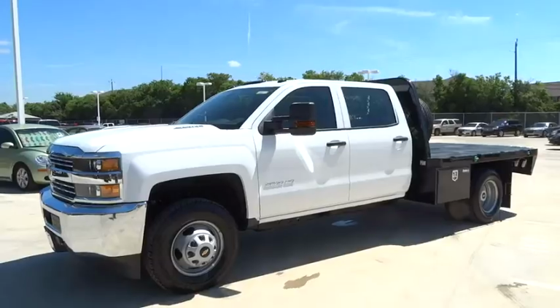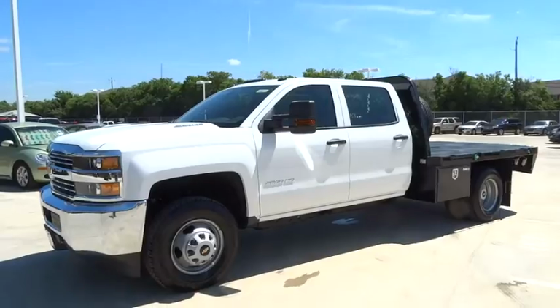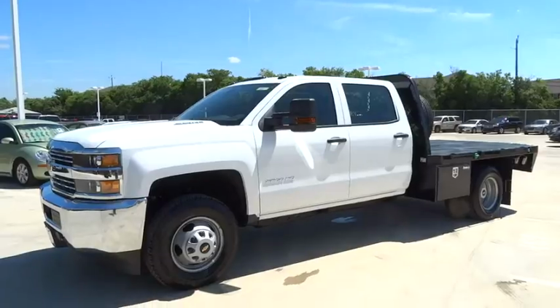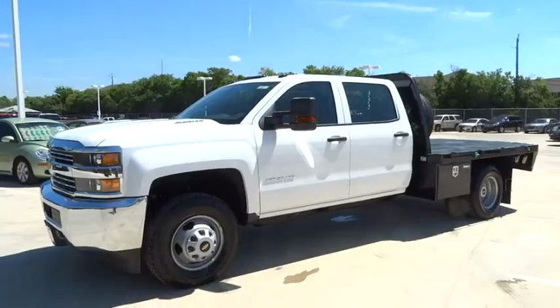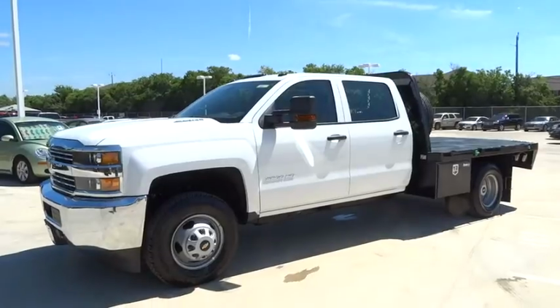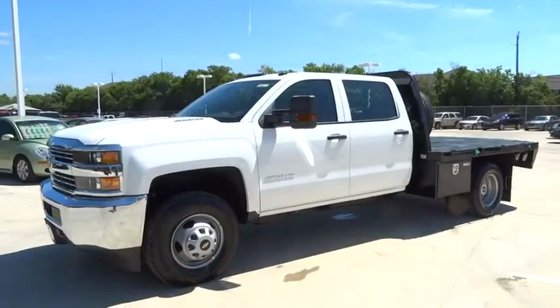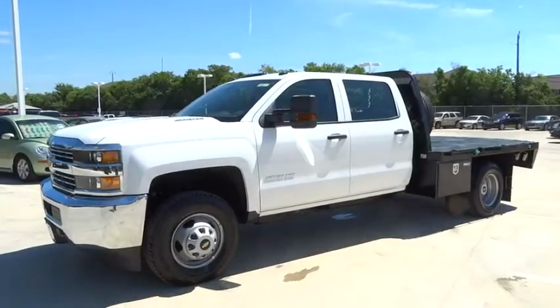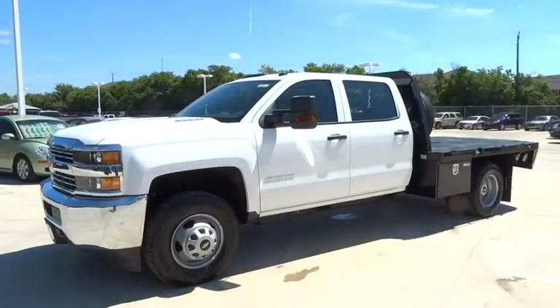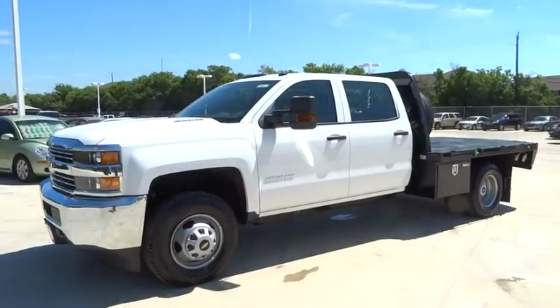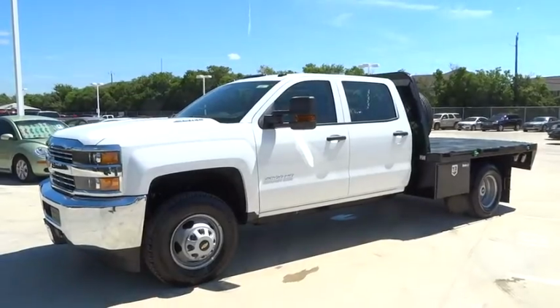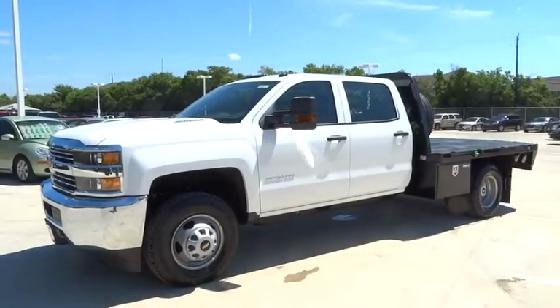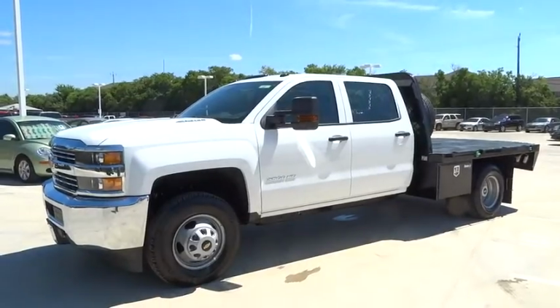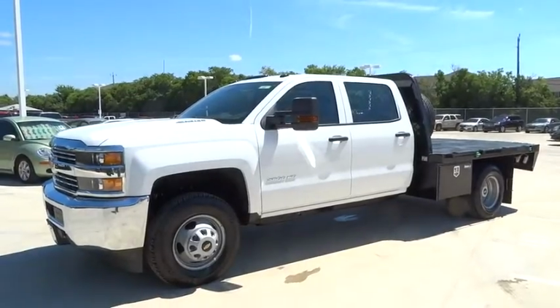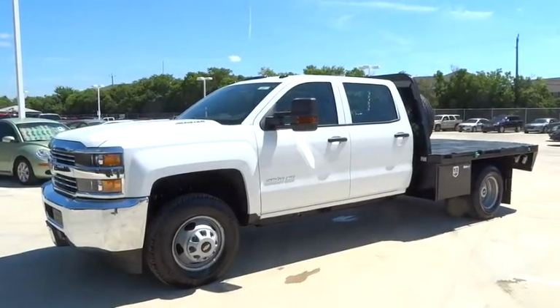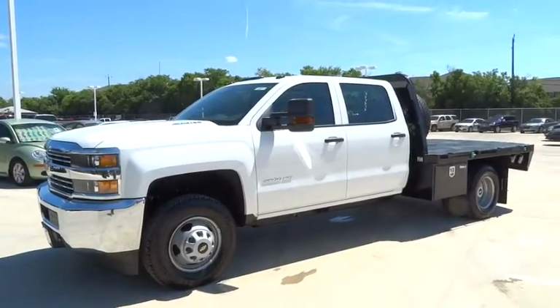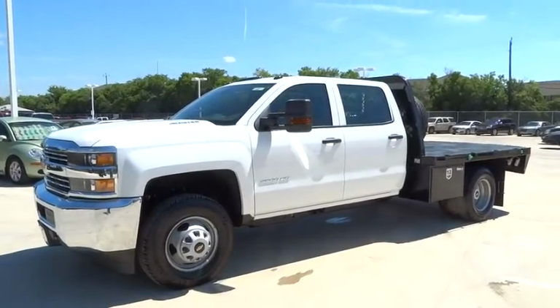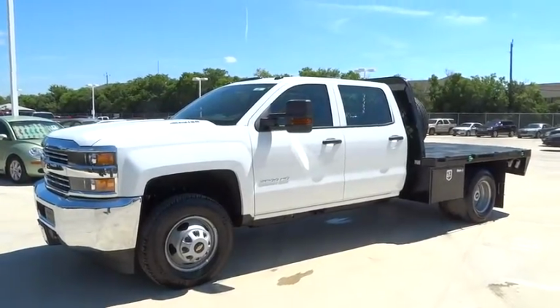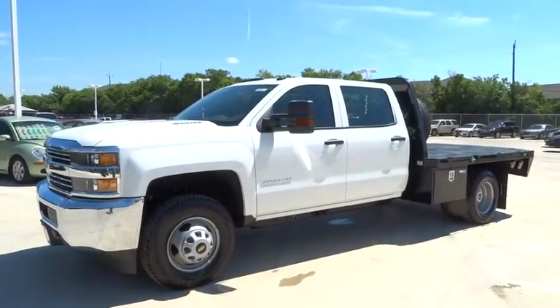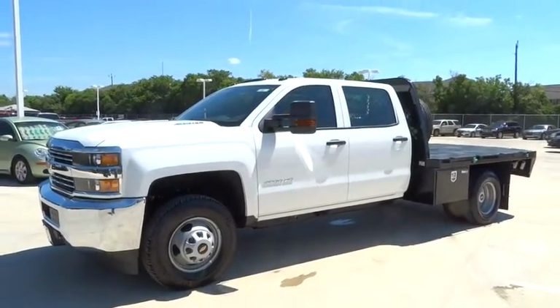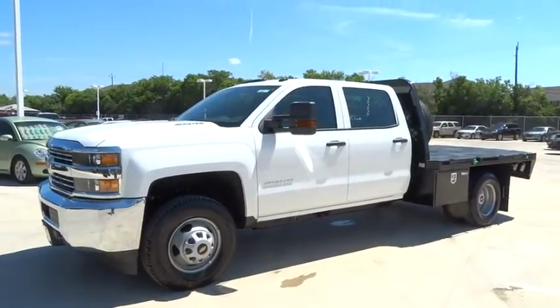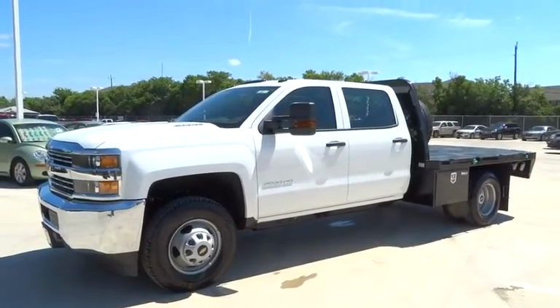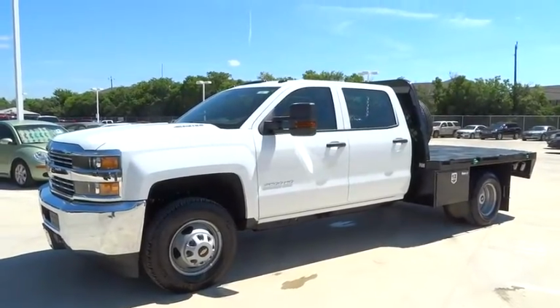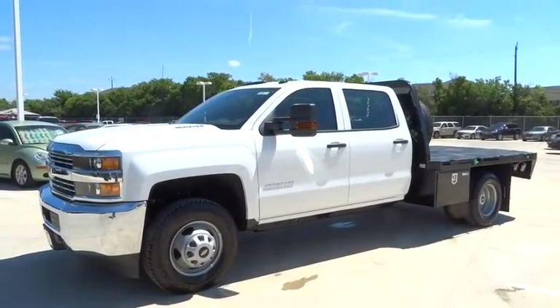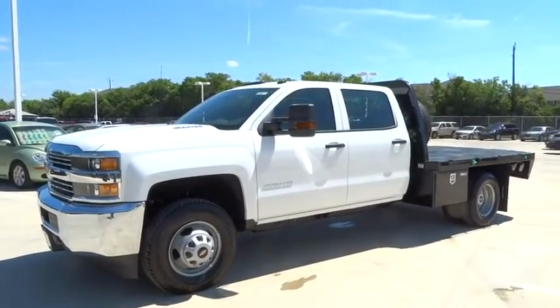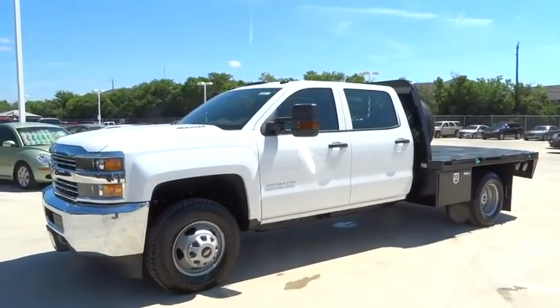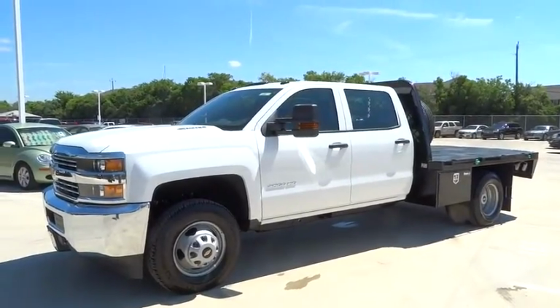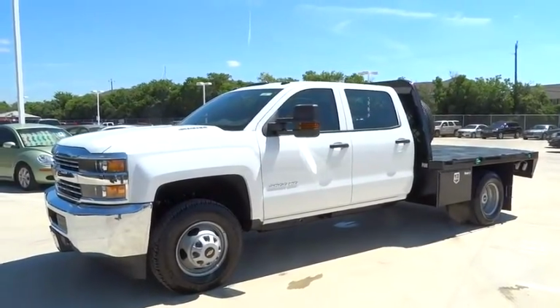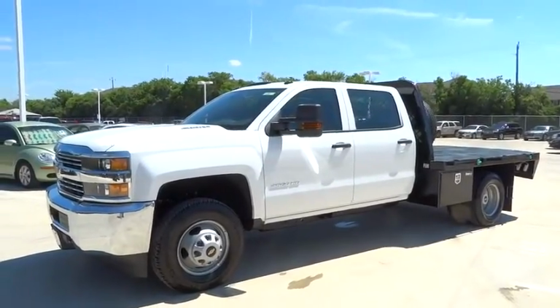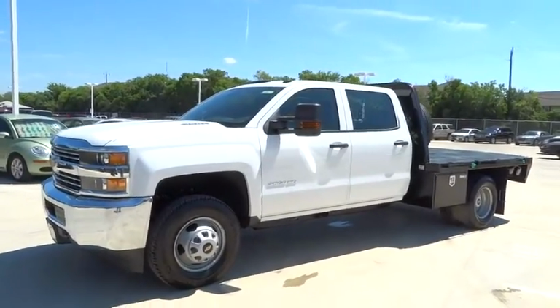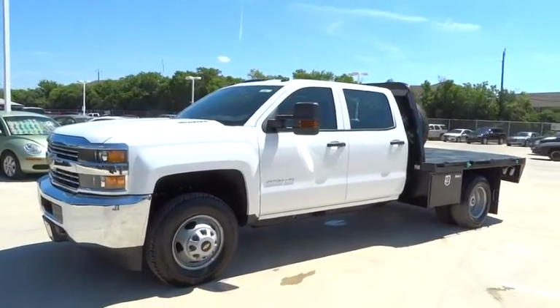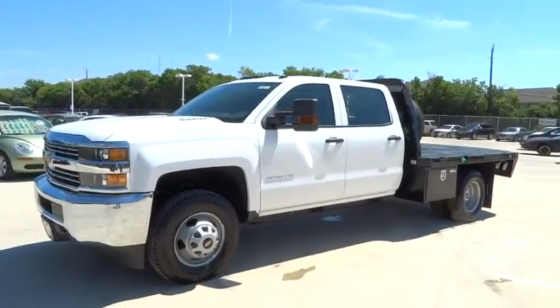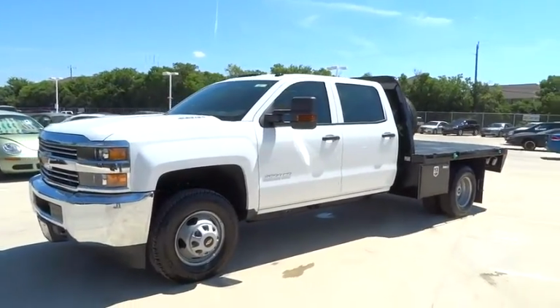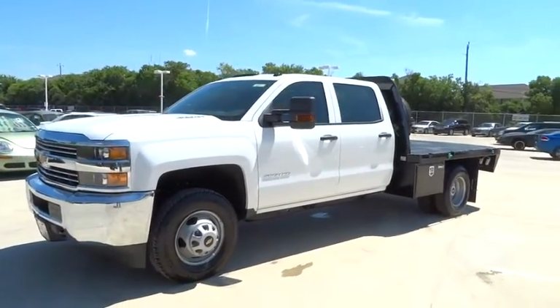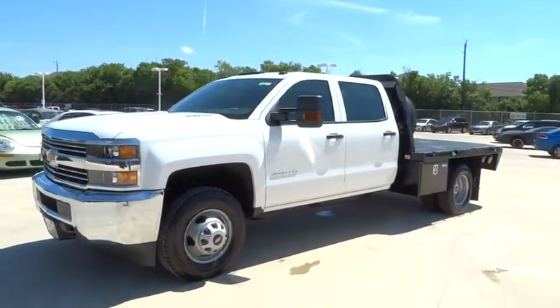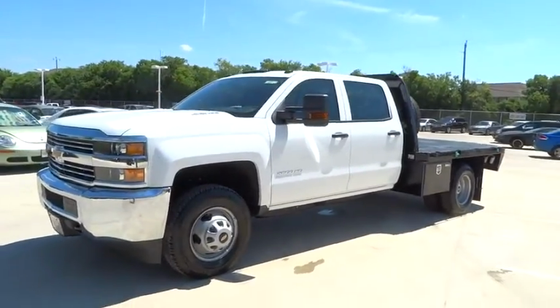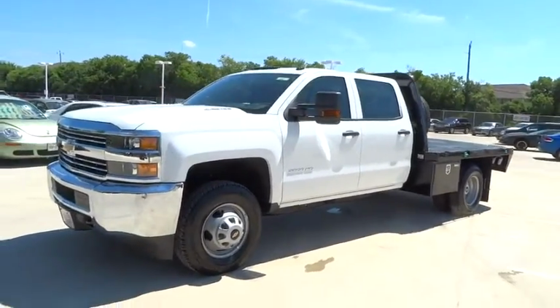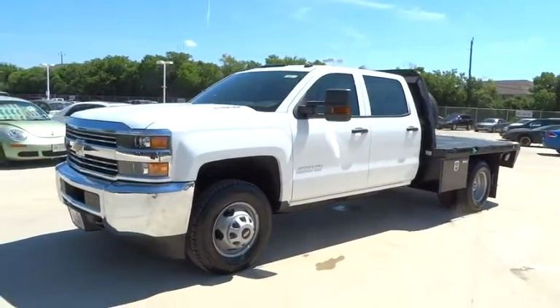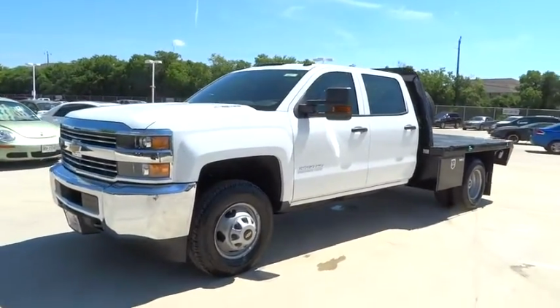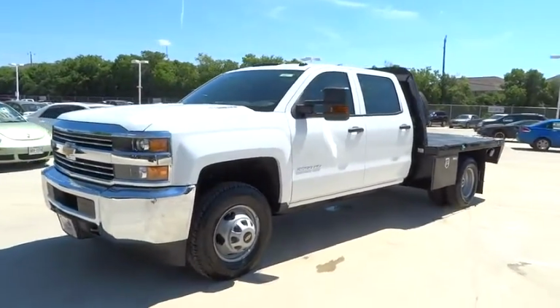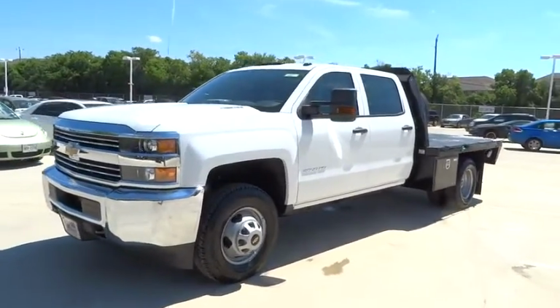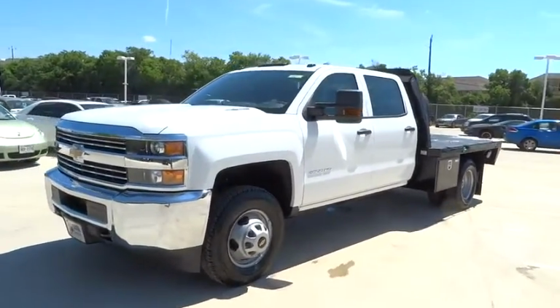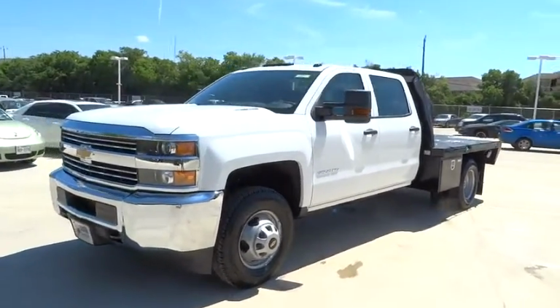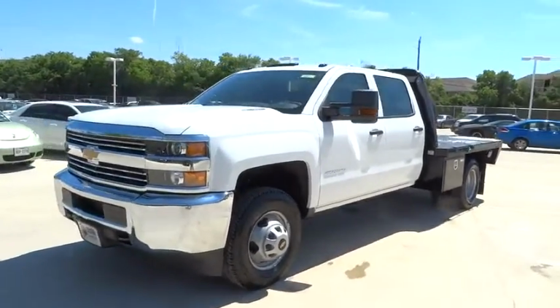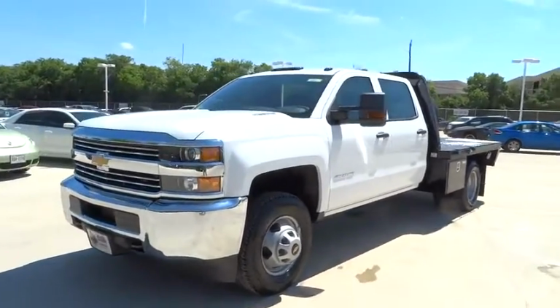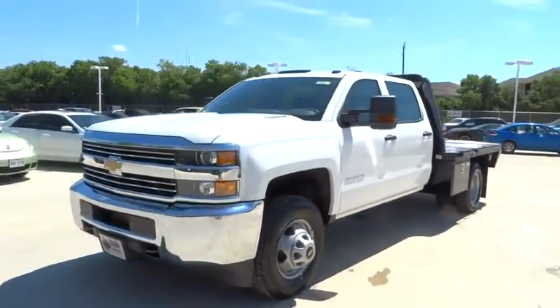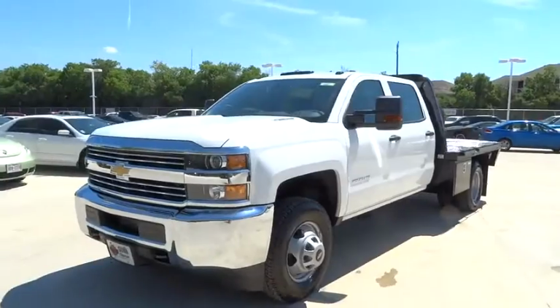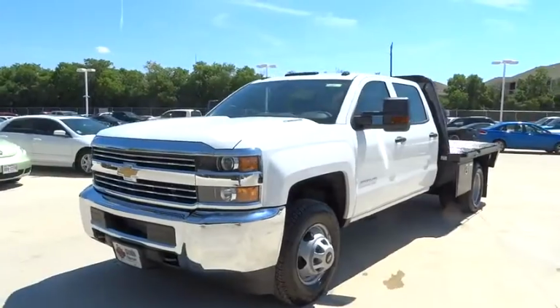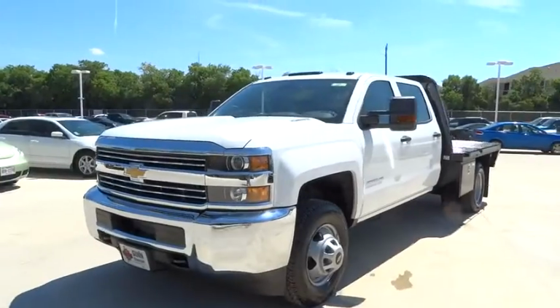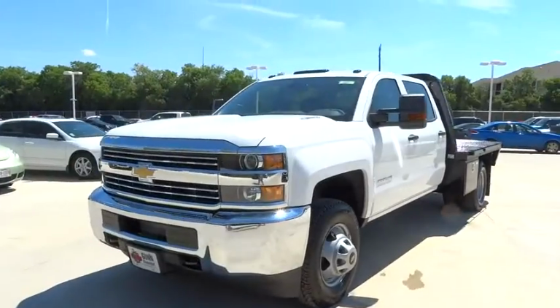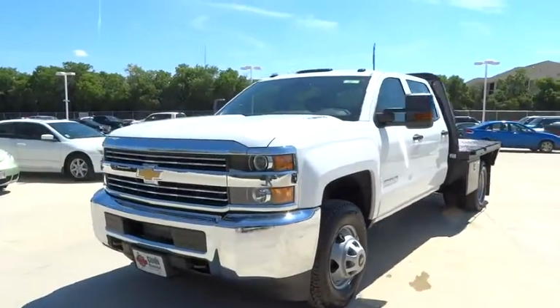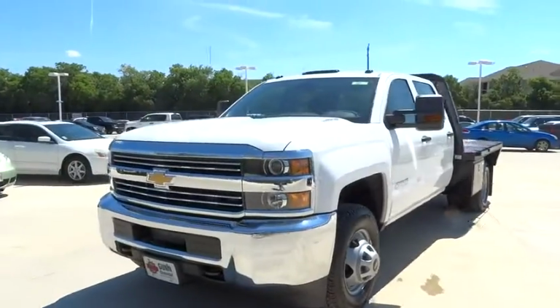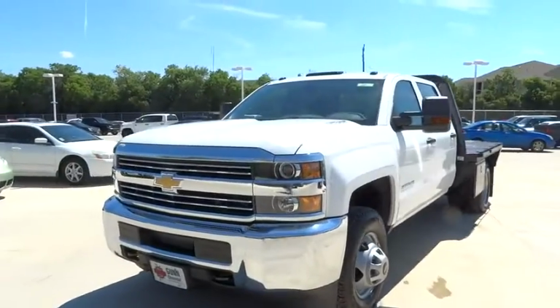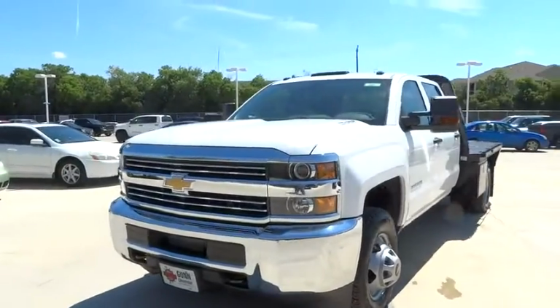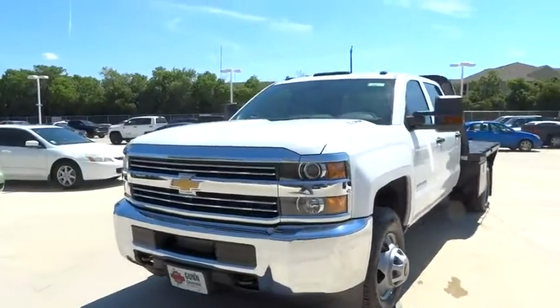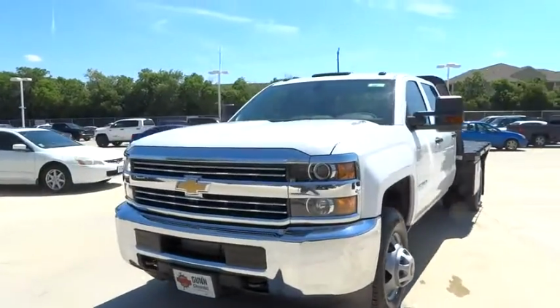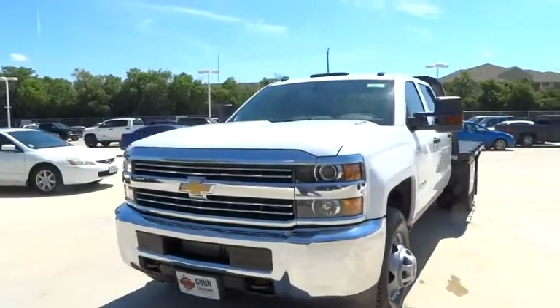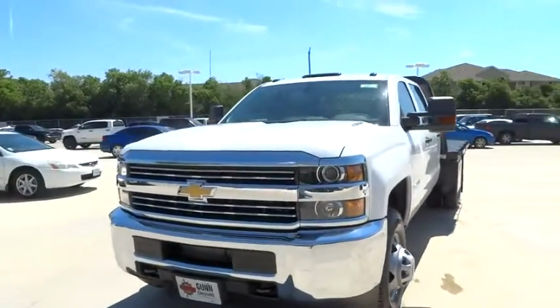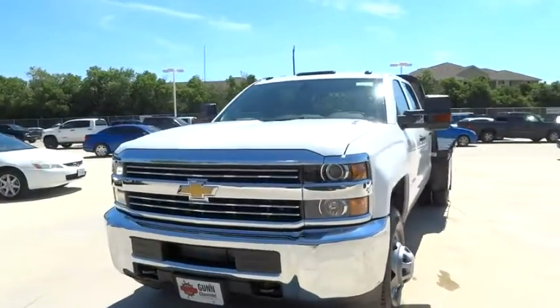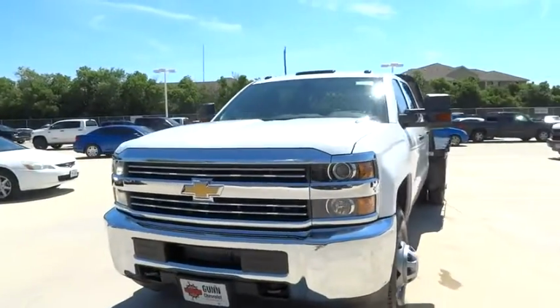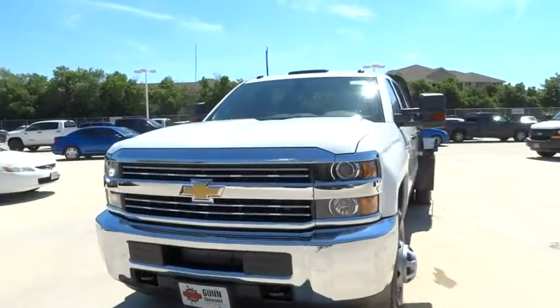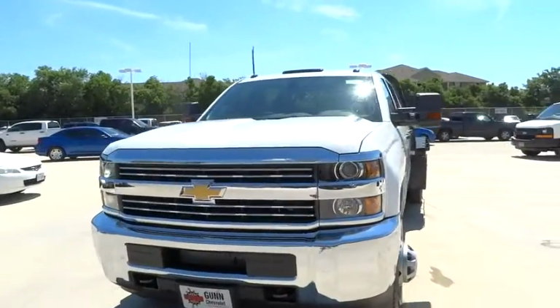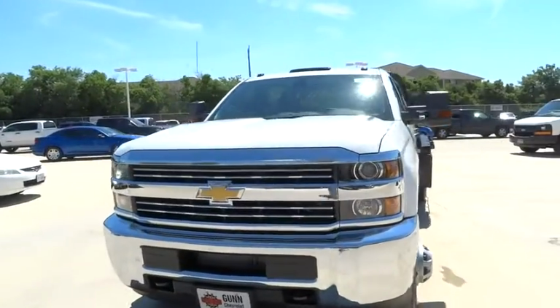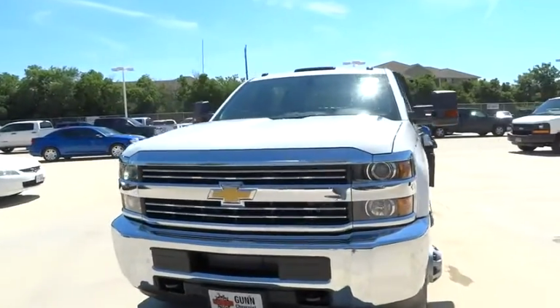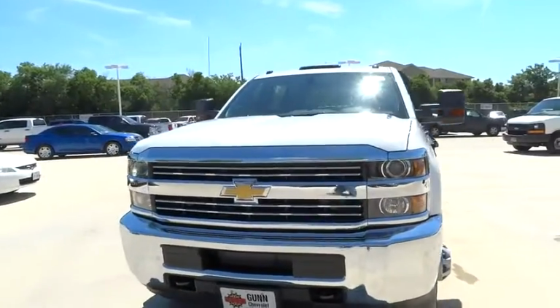The 2015 Silverado 3500 HD. Pros: everything. Cons: nothing.